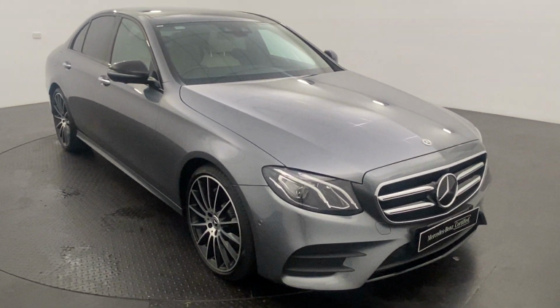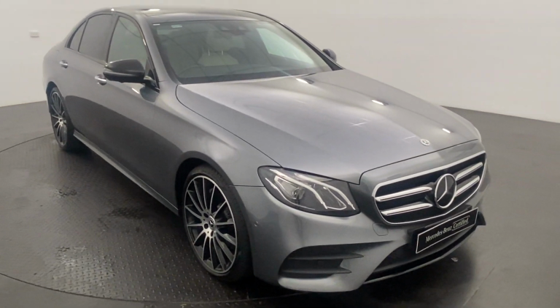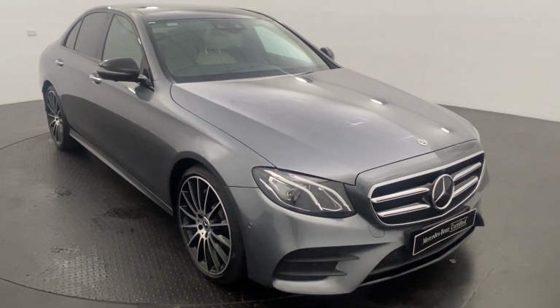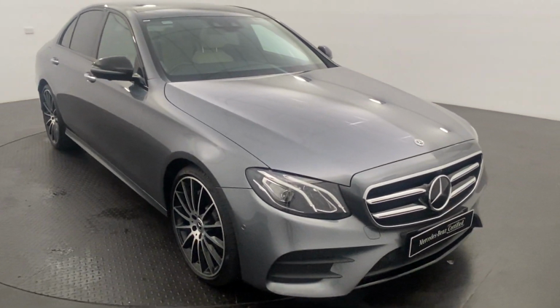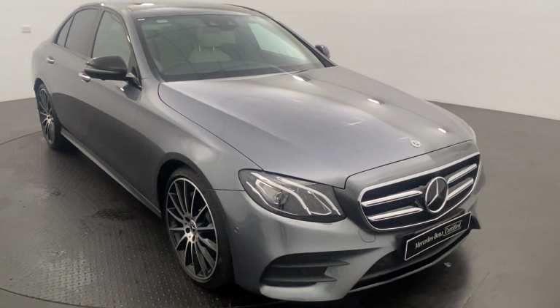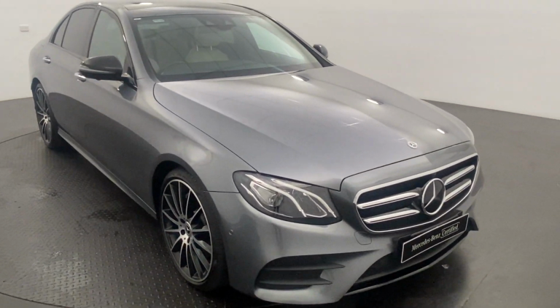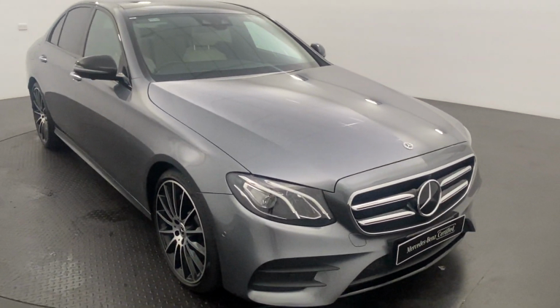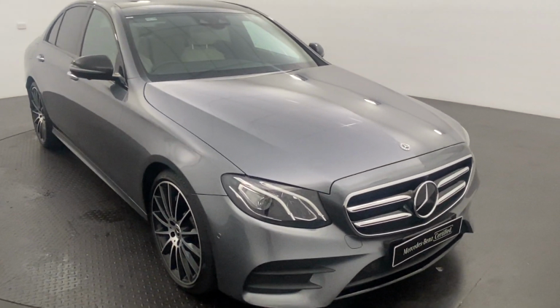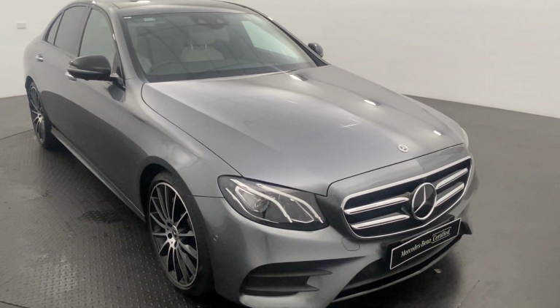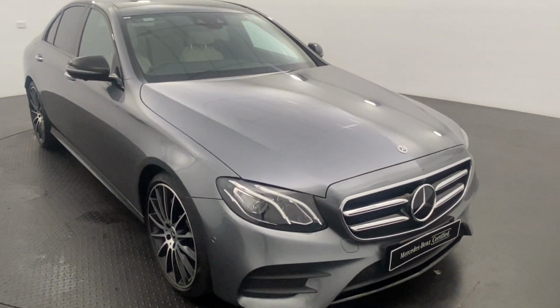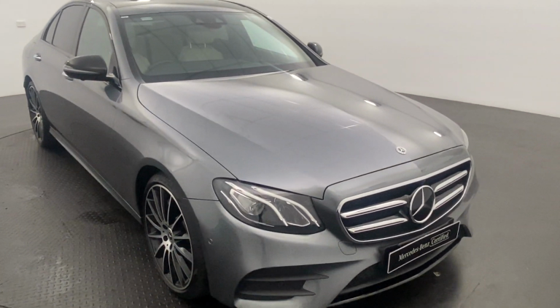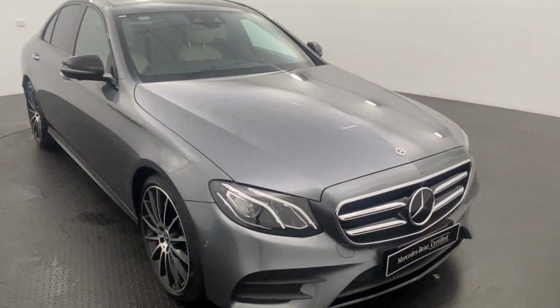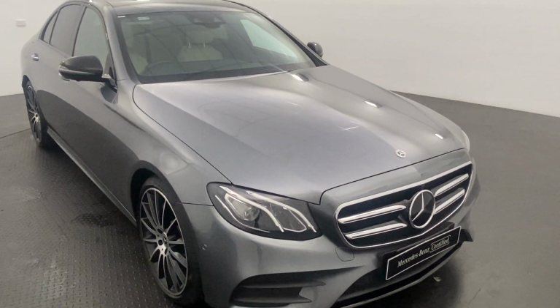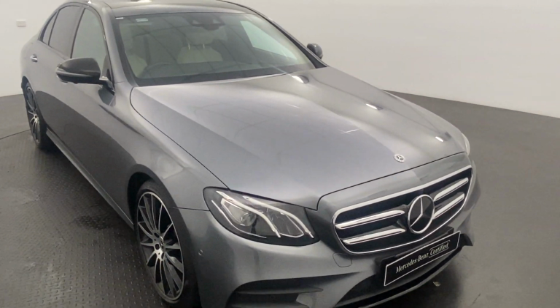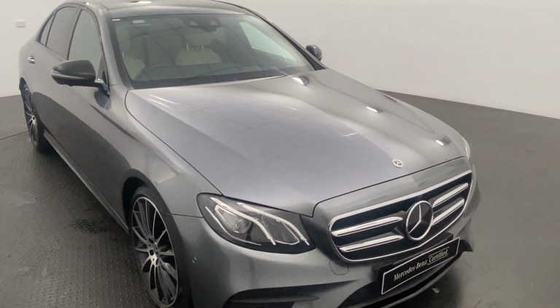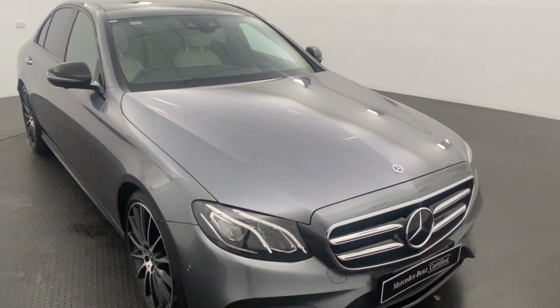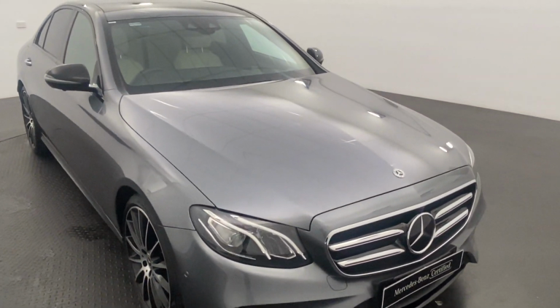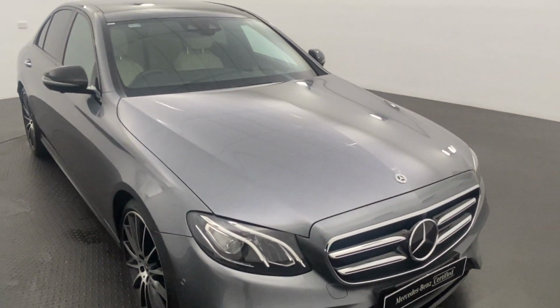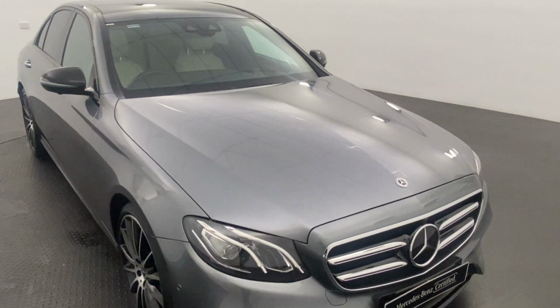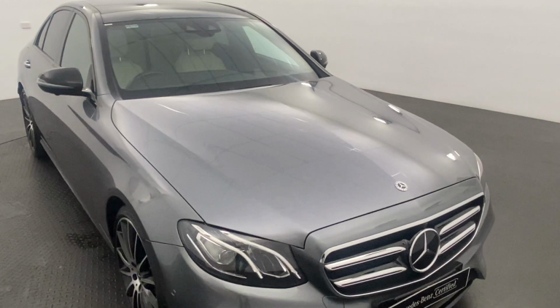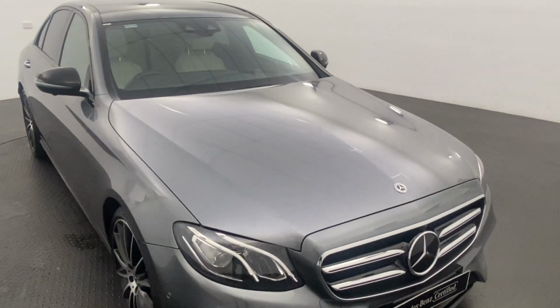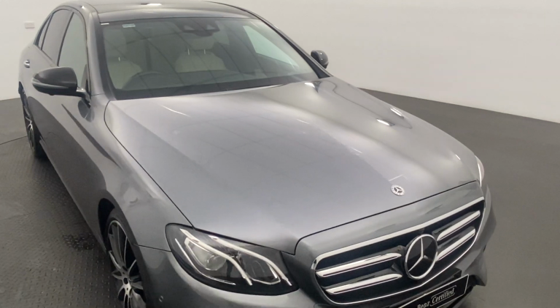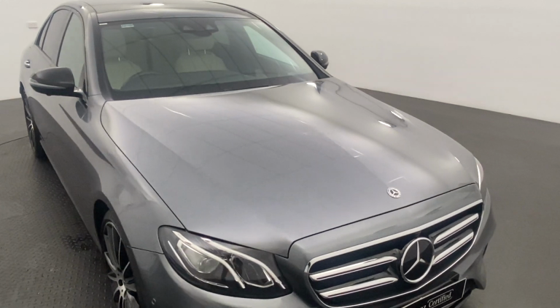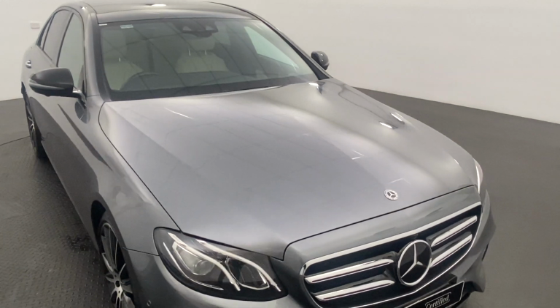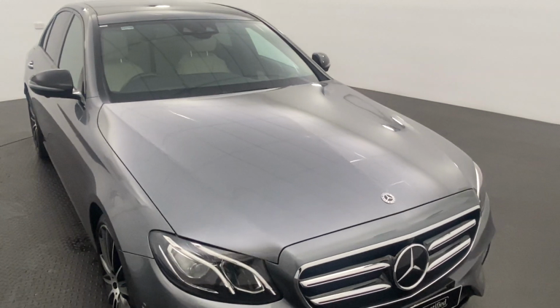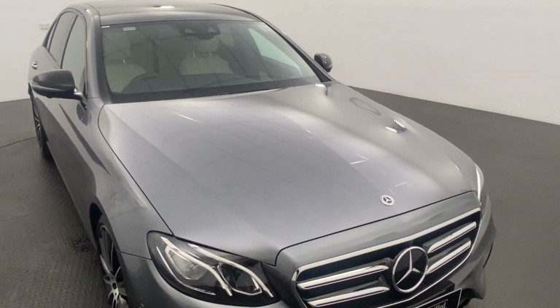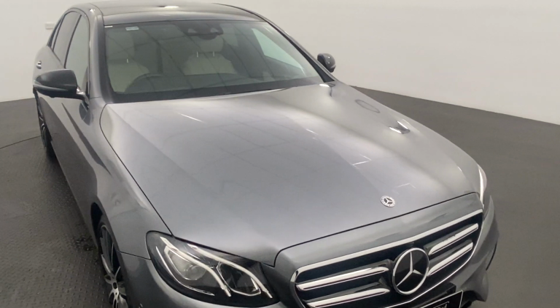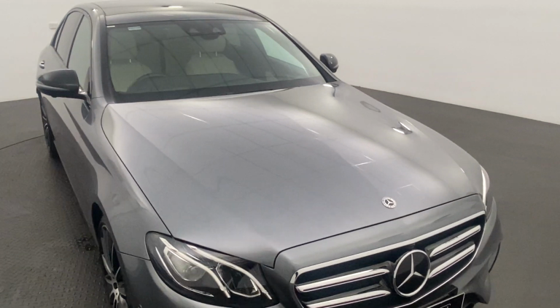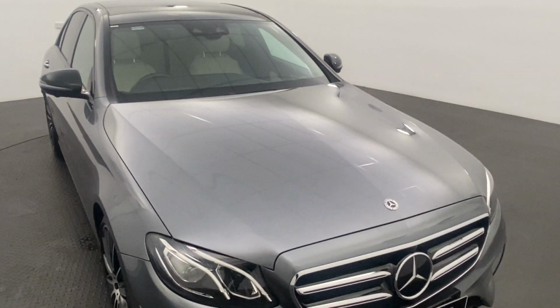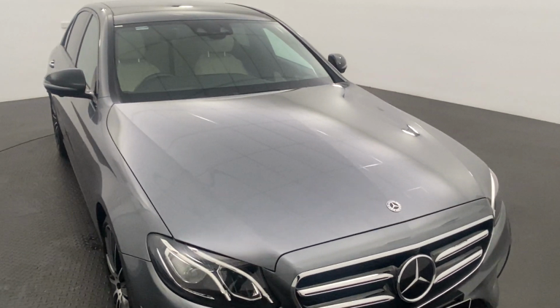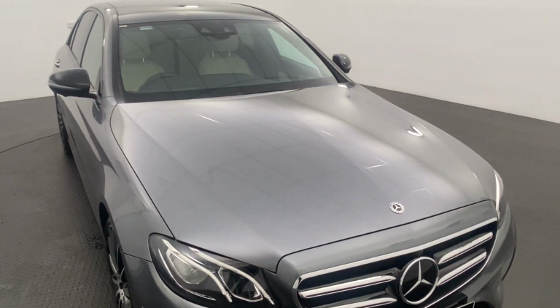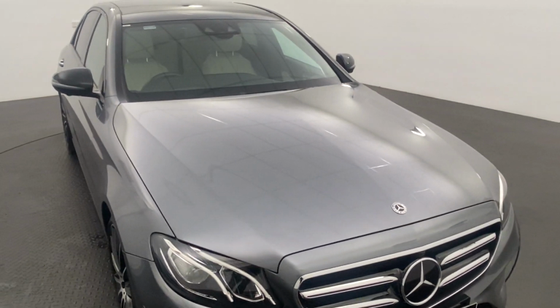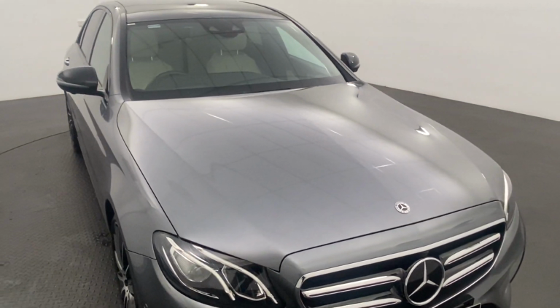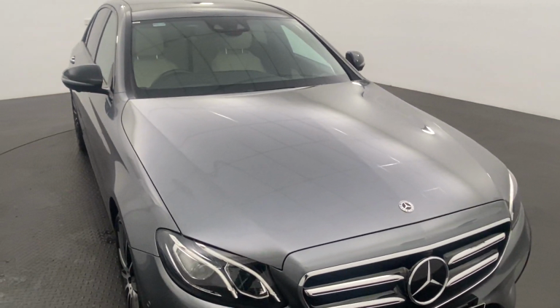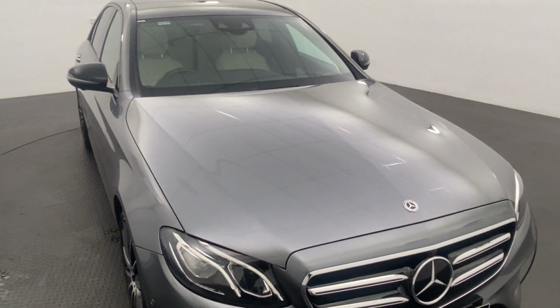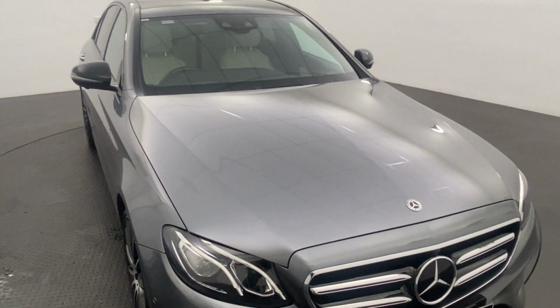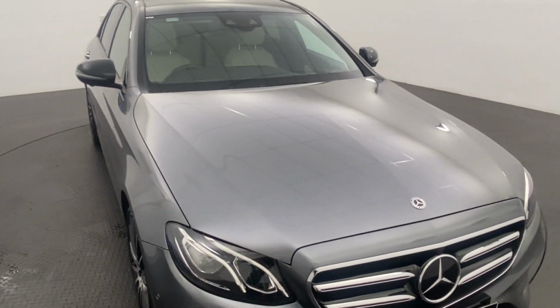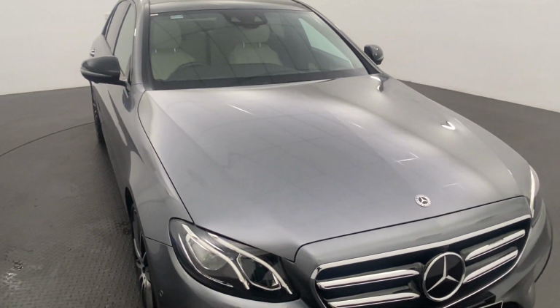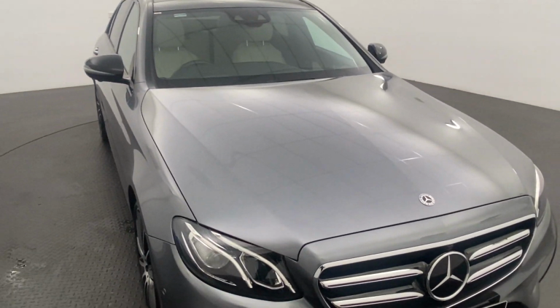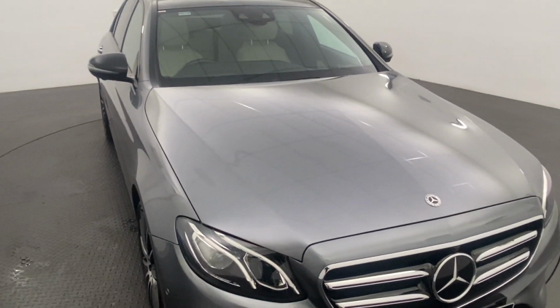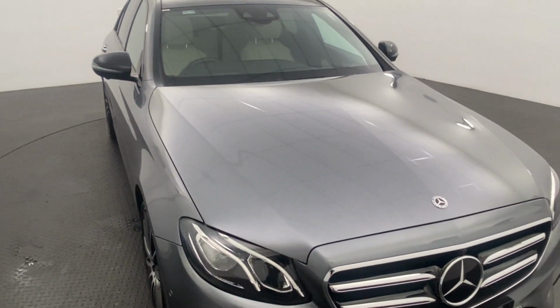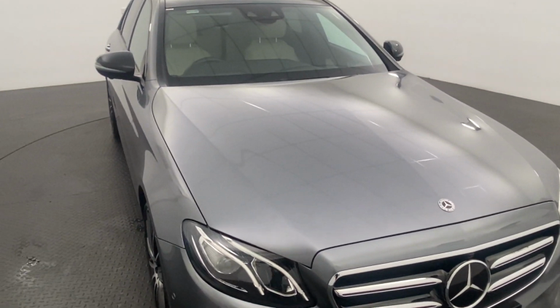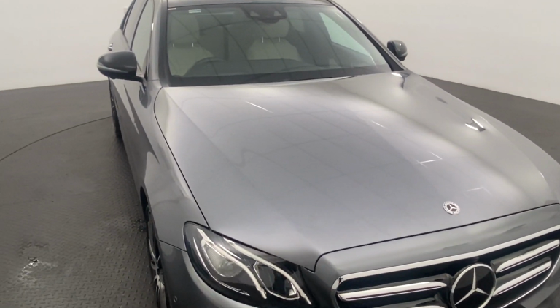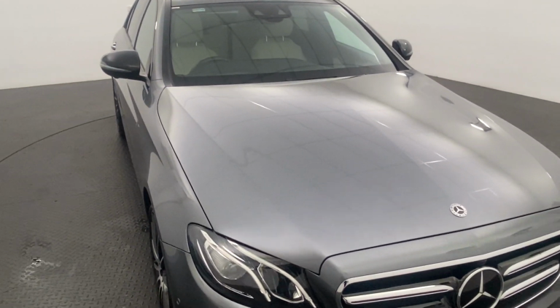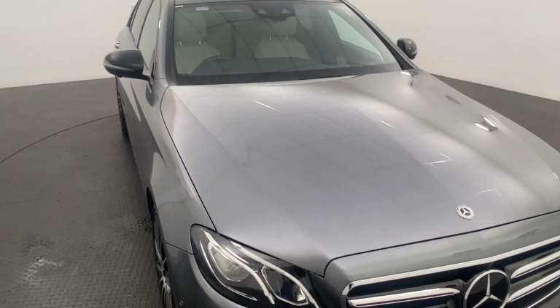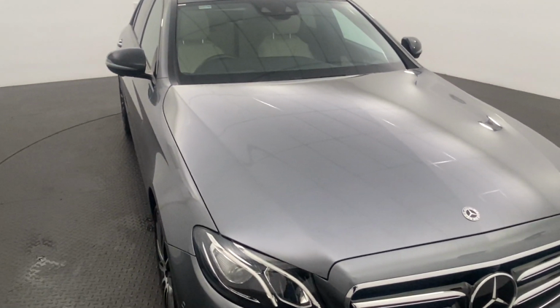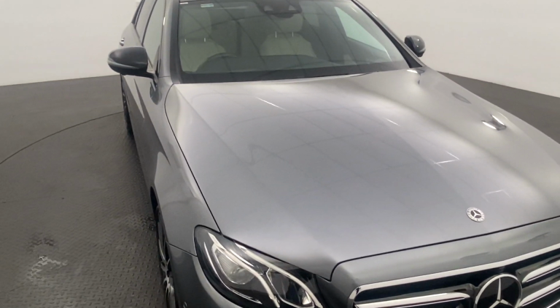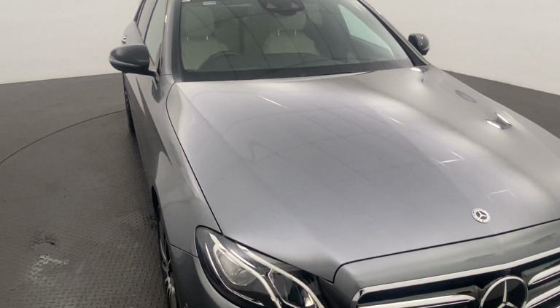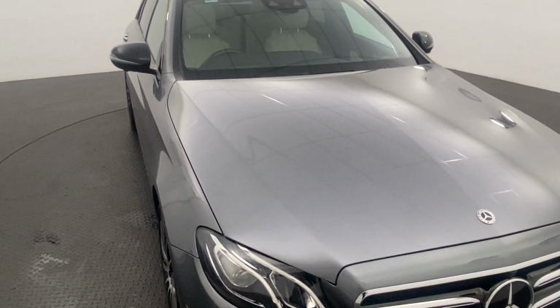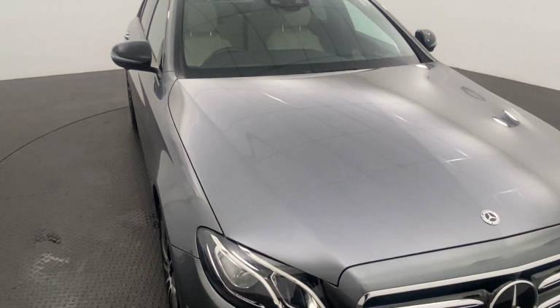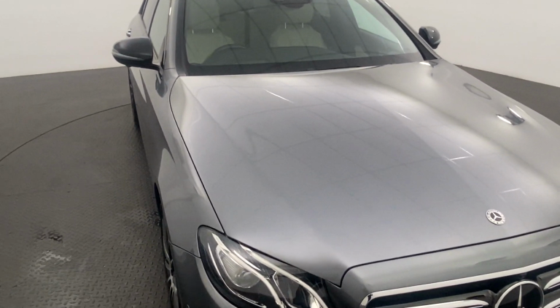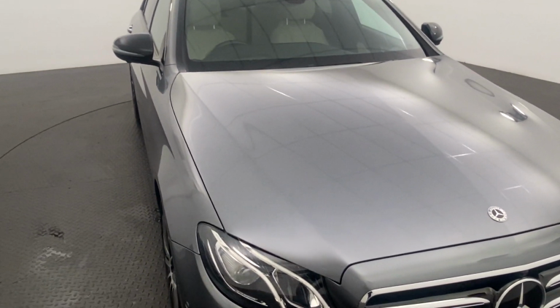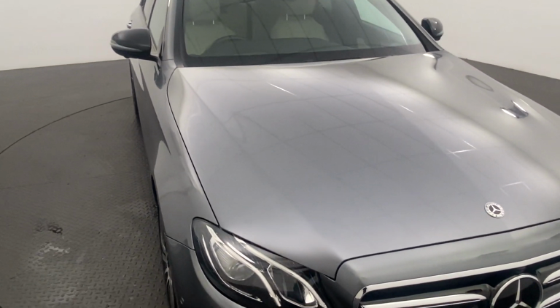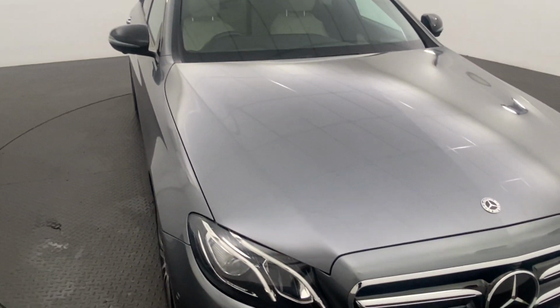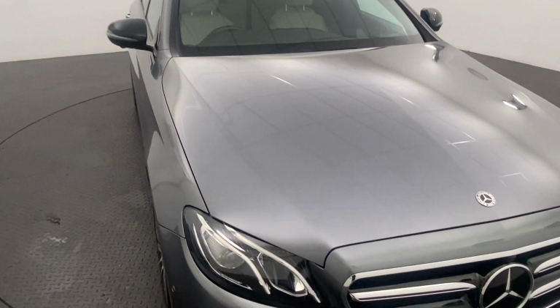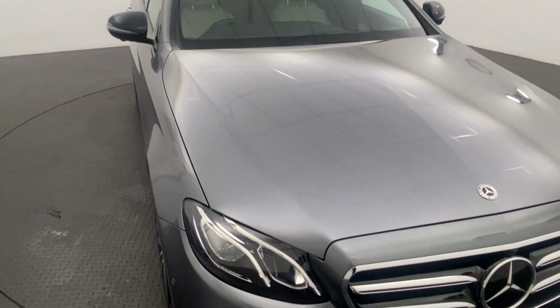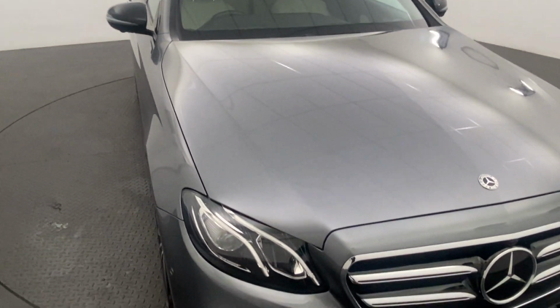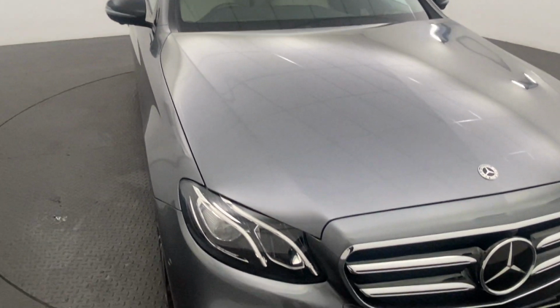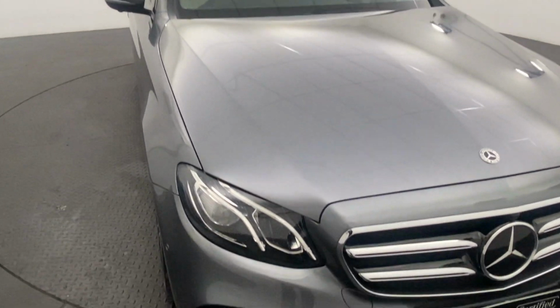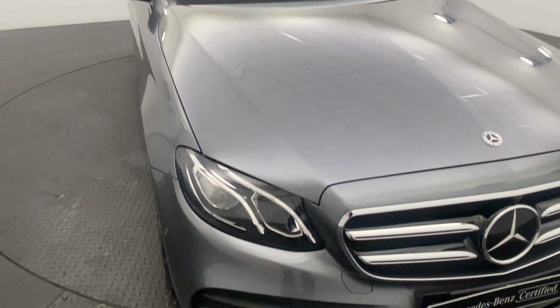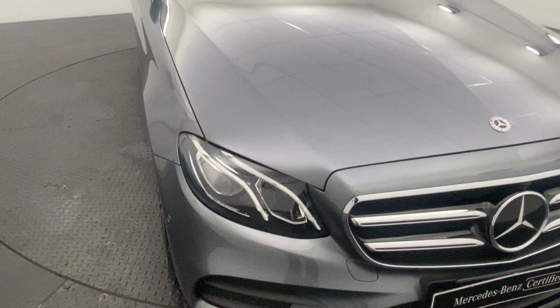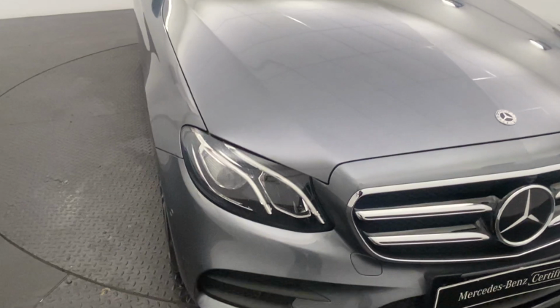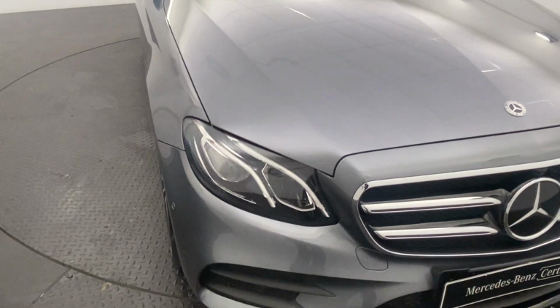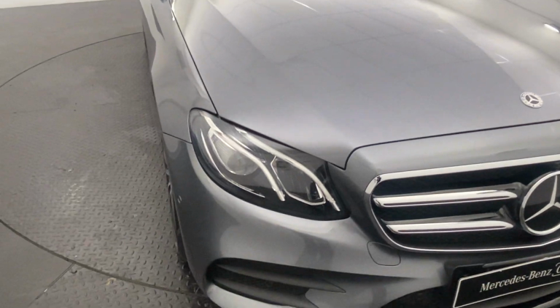The E200 has got a two litre turbocharged petrol engine under the hood — zippy, fuel economical and everything you need around town as well.